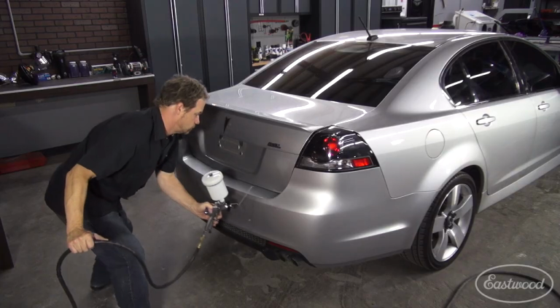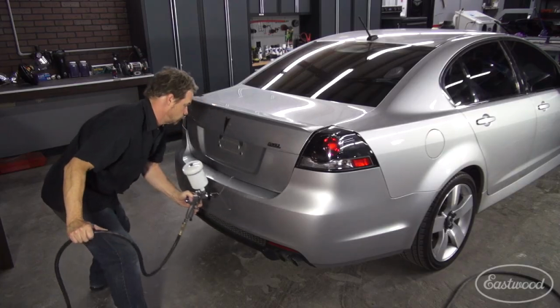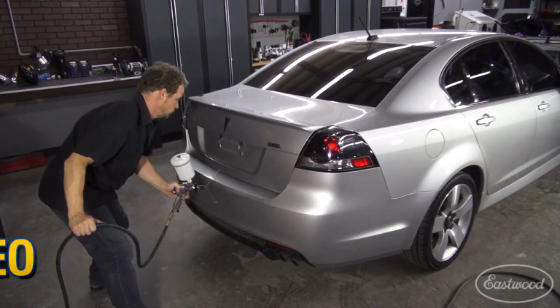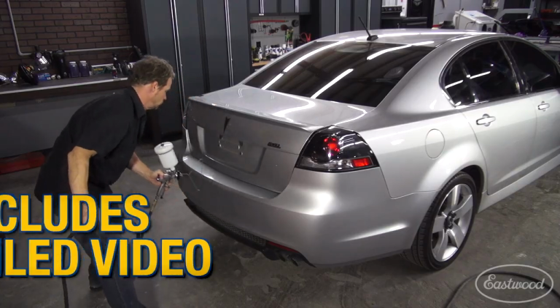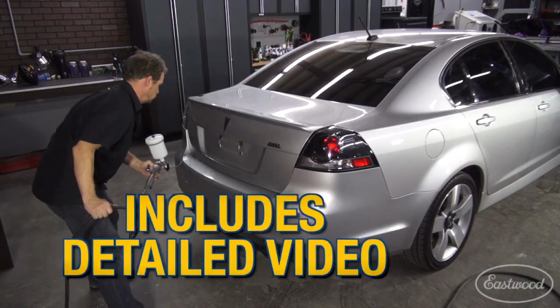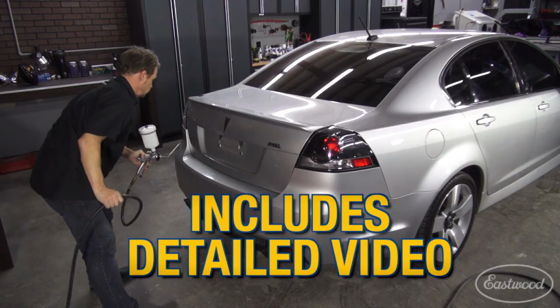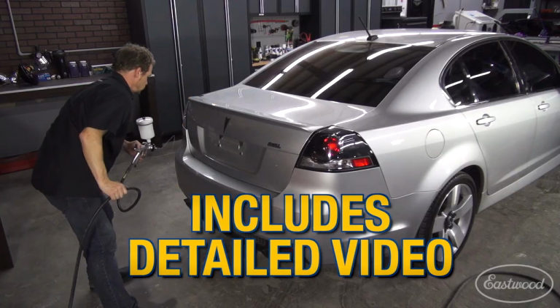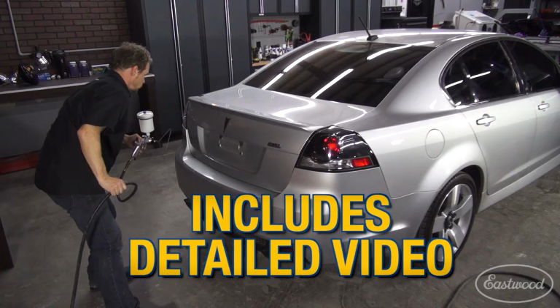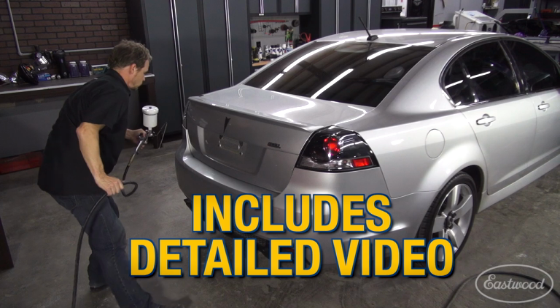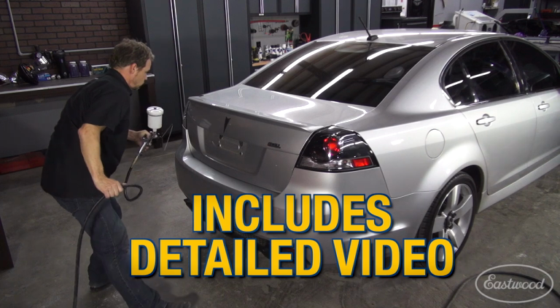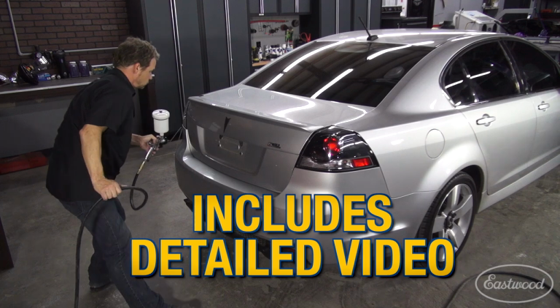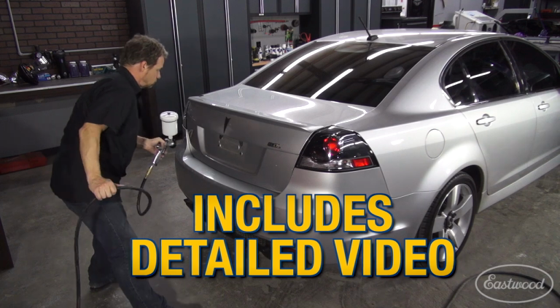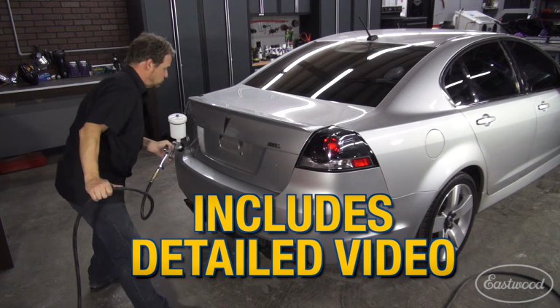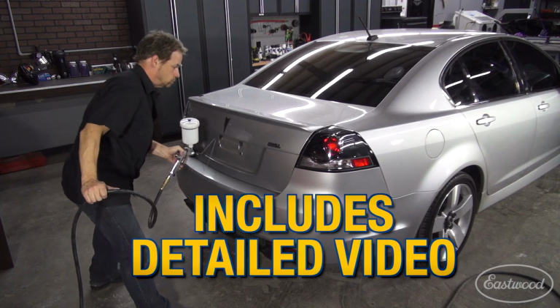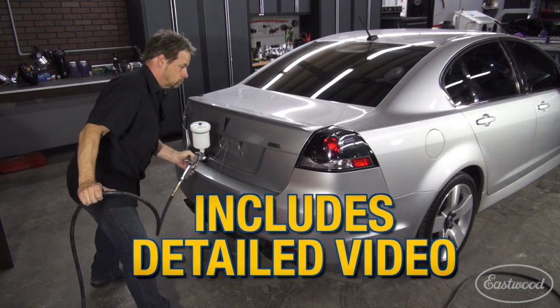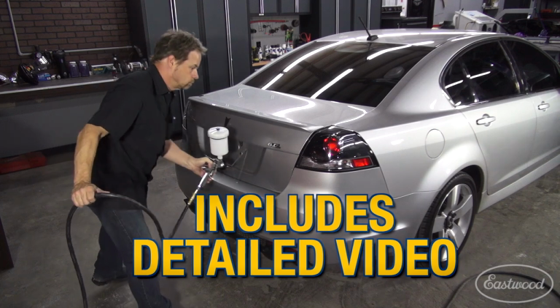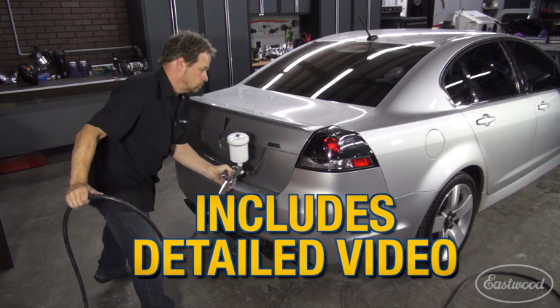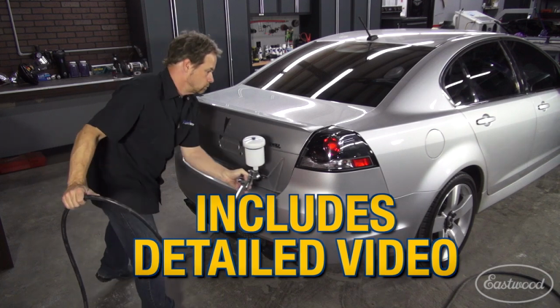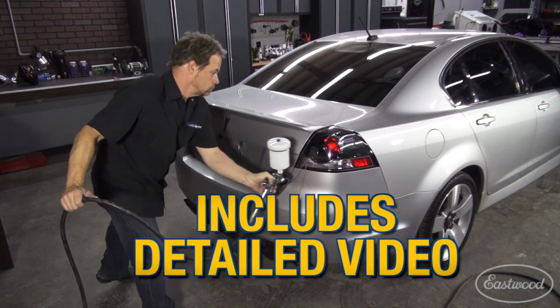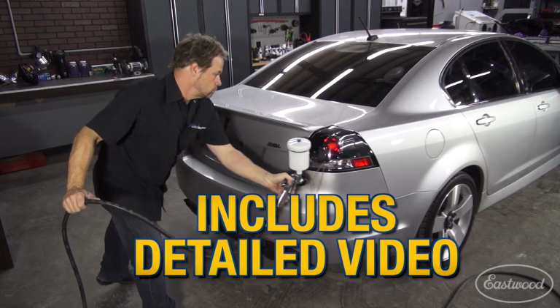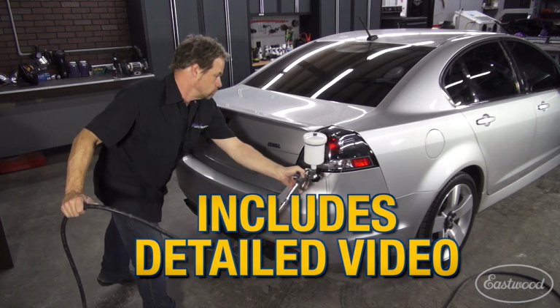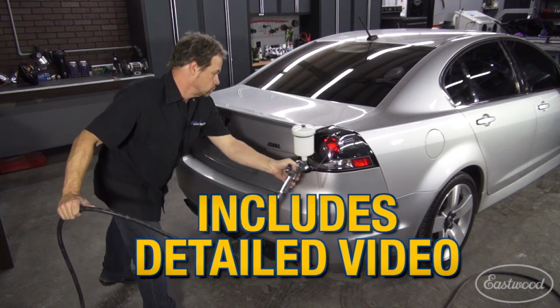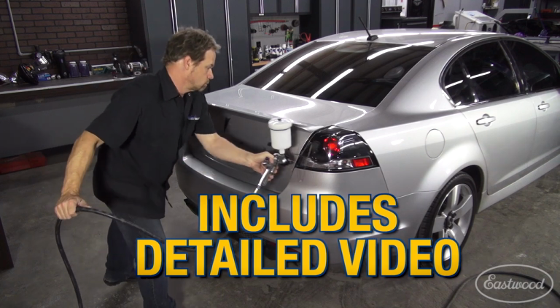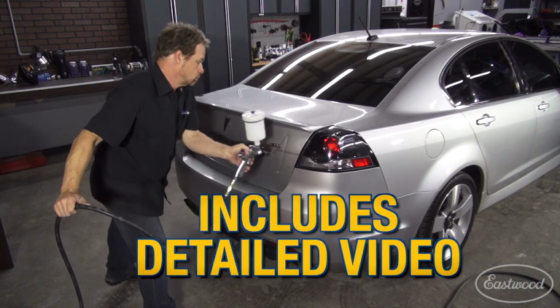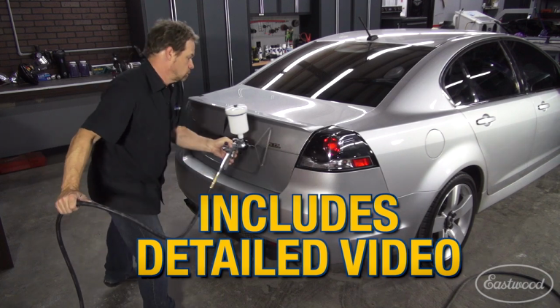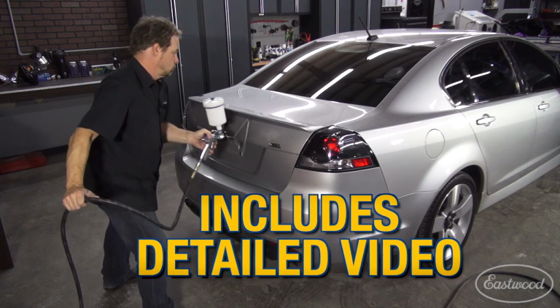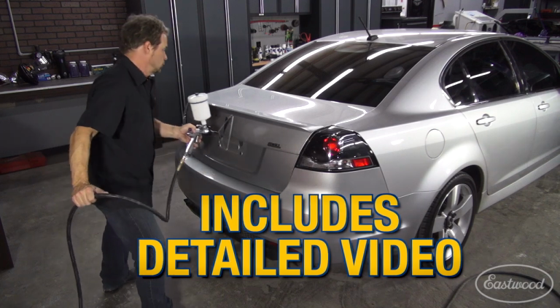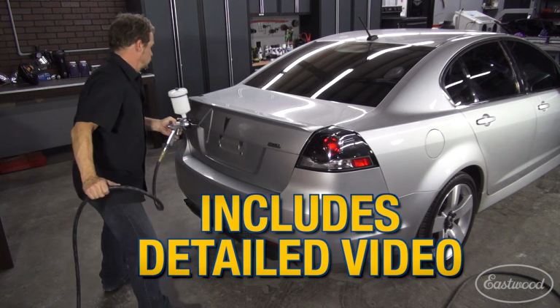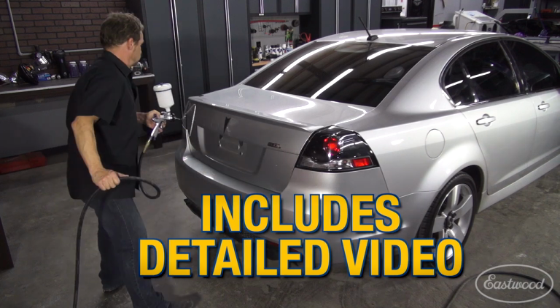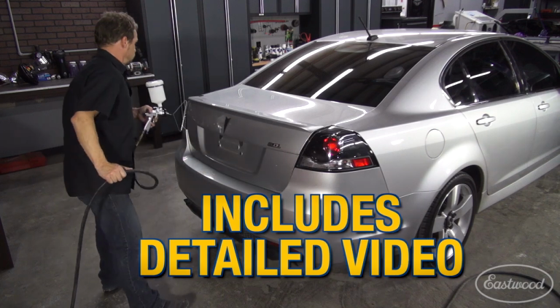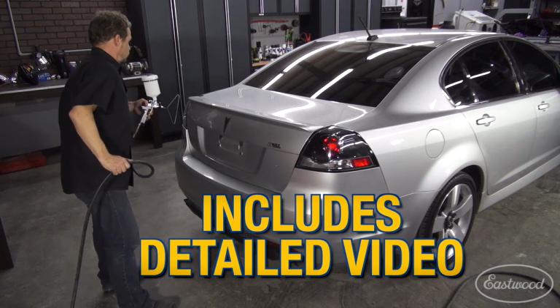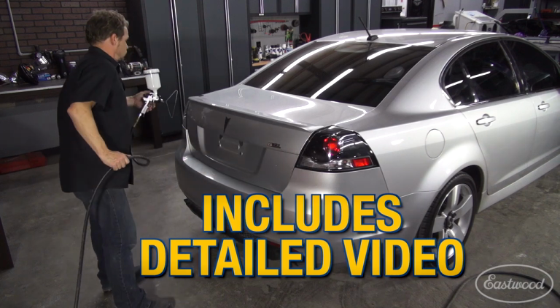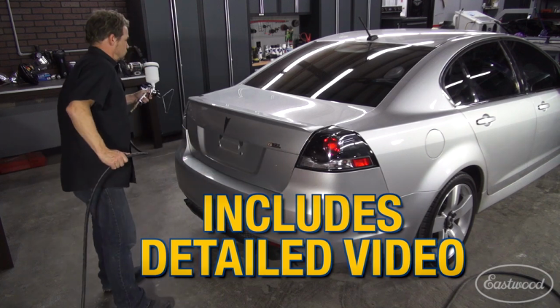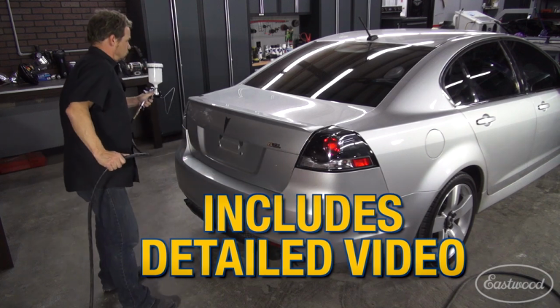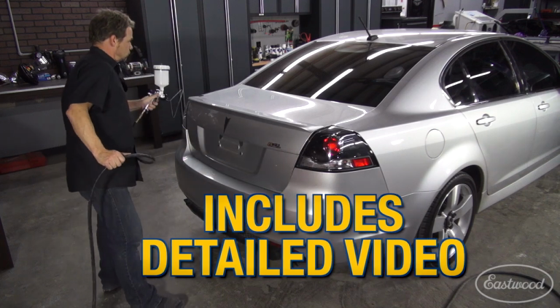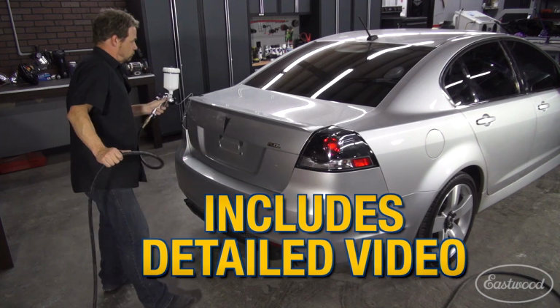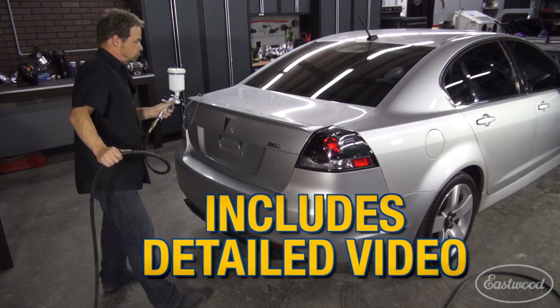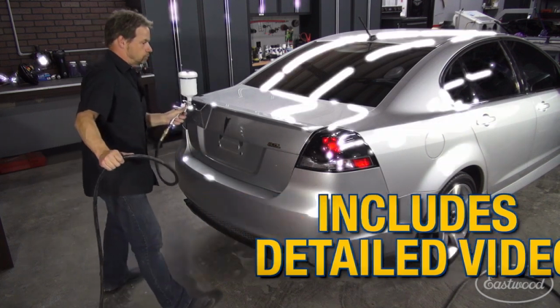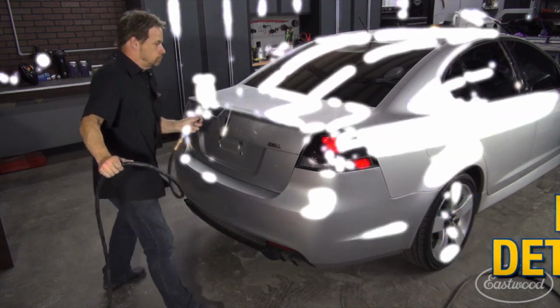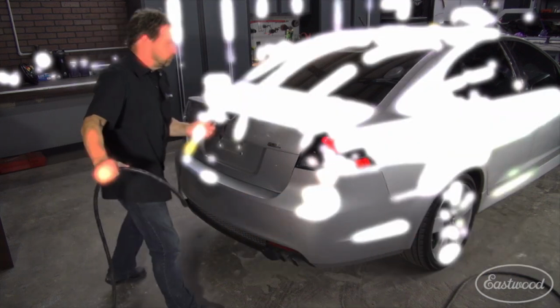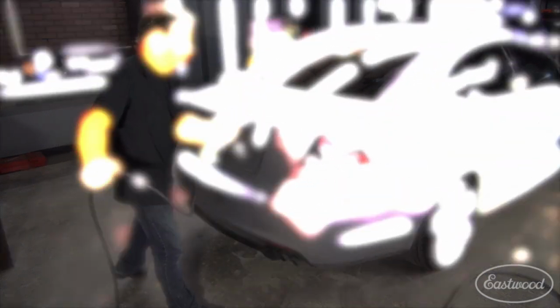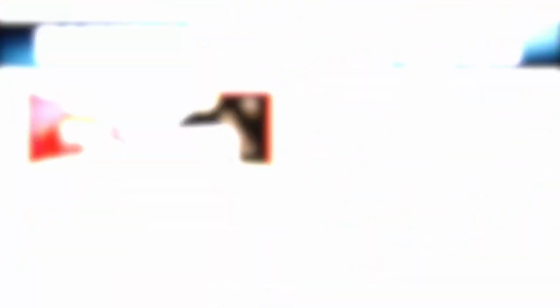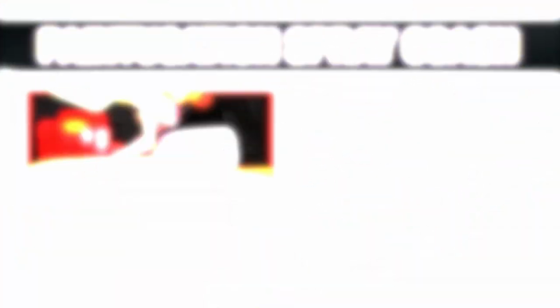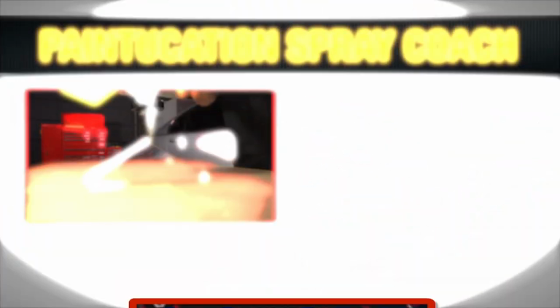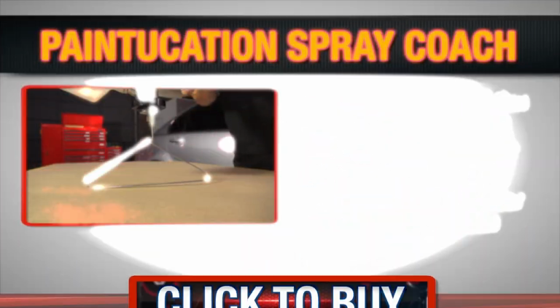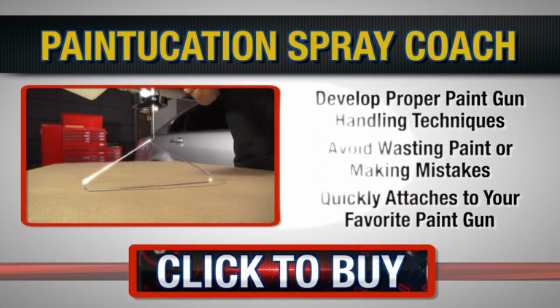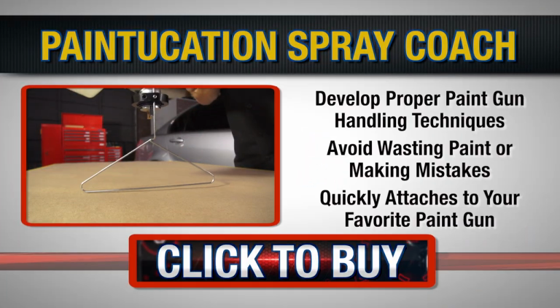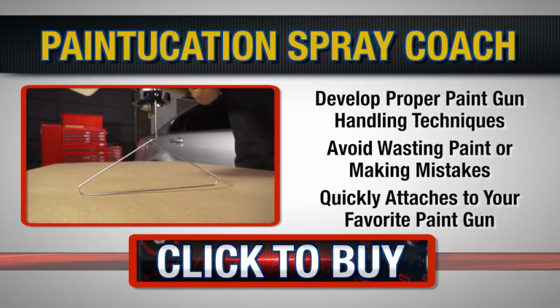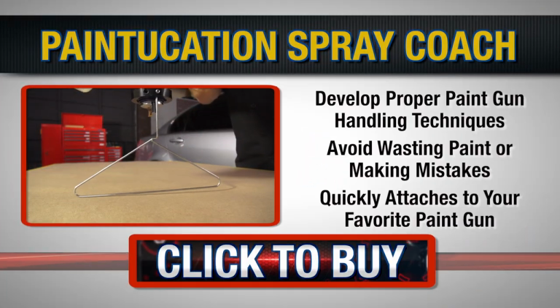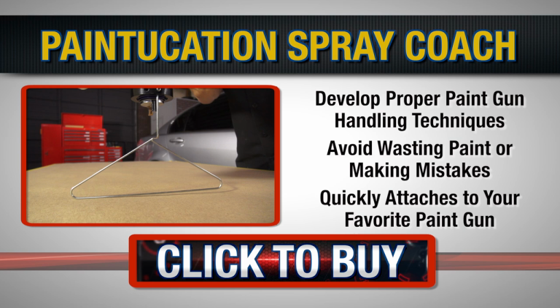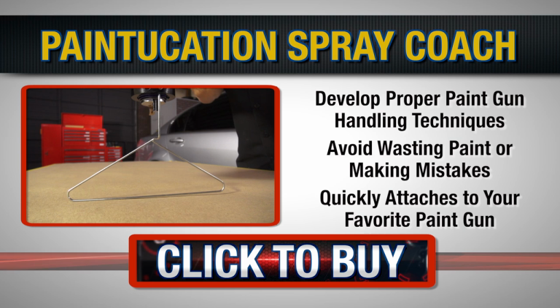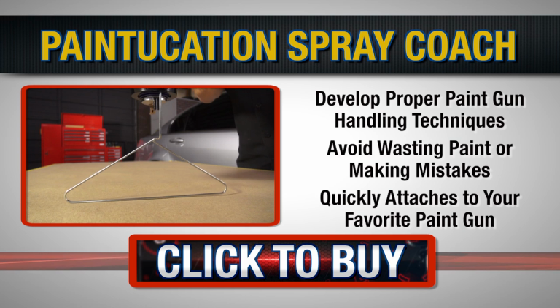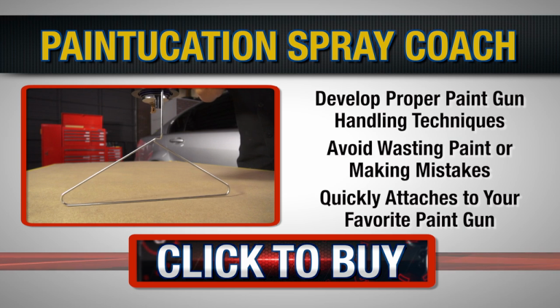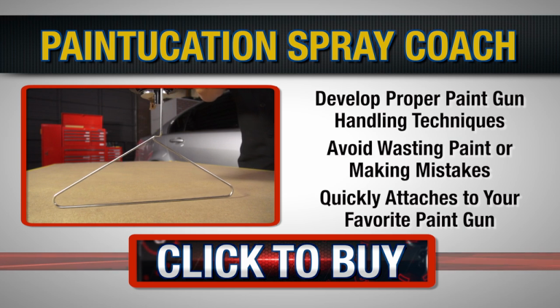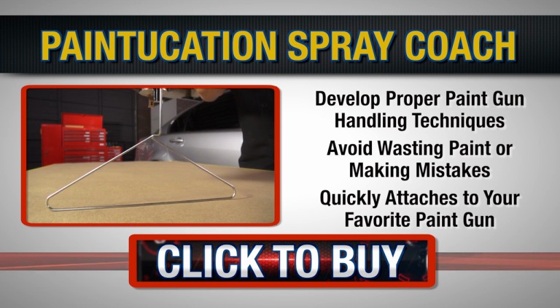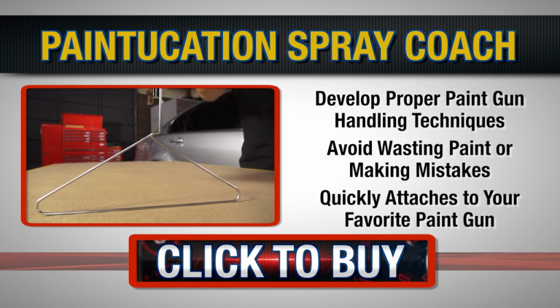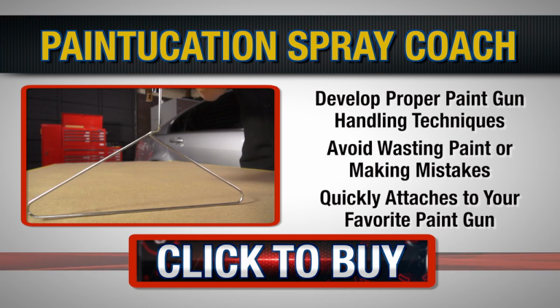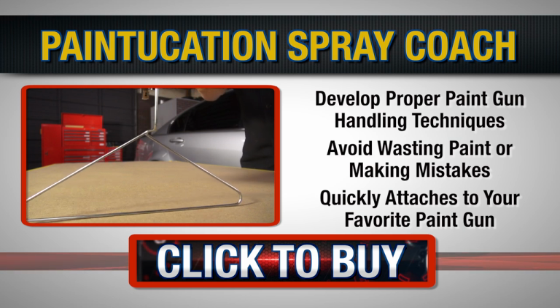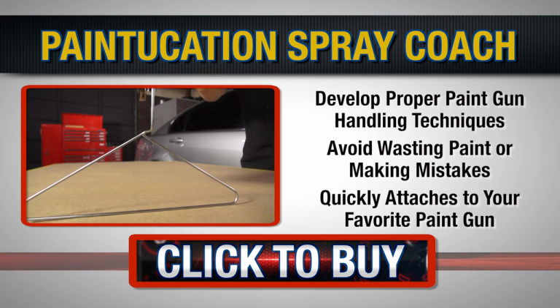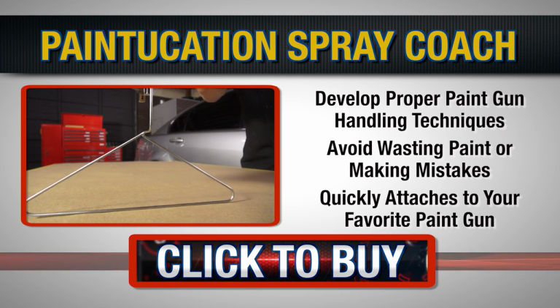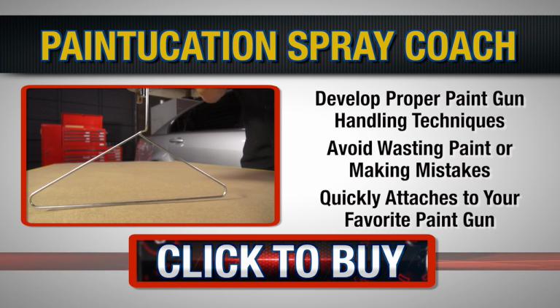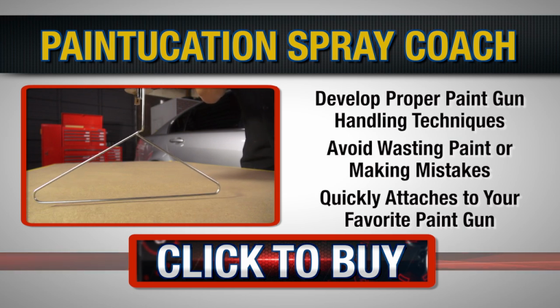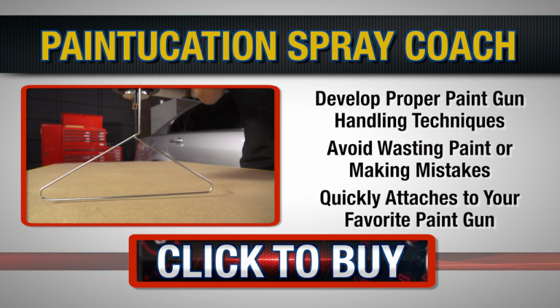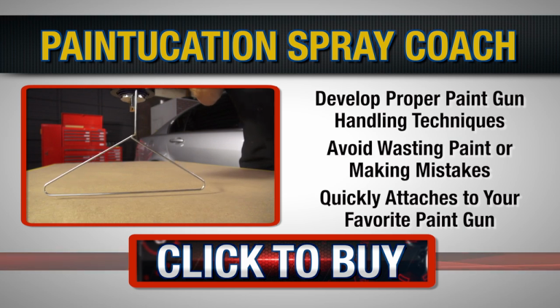Includes a detailed video that takes you through the process of developing proper techniques. Click the link and learn more at Eastwood.com.